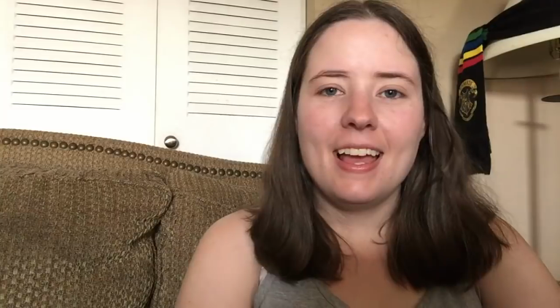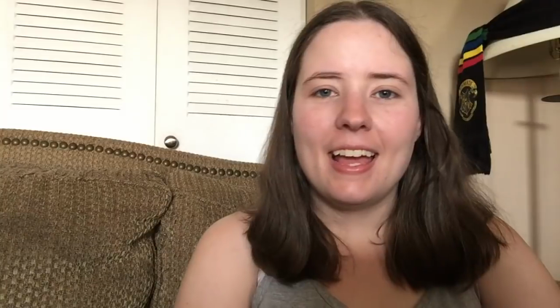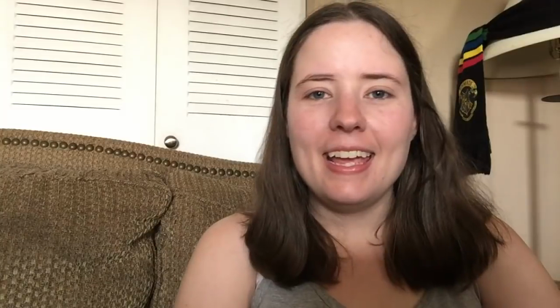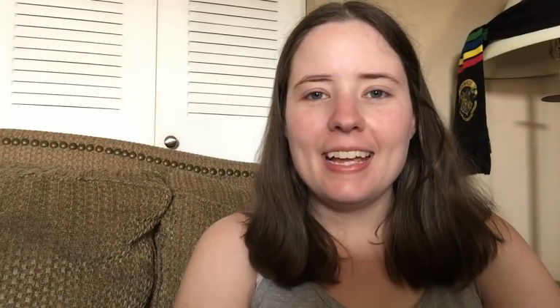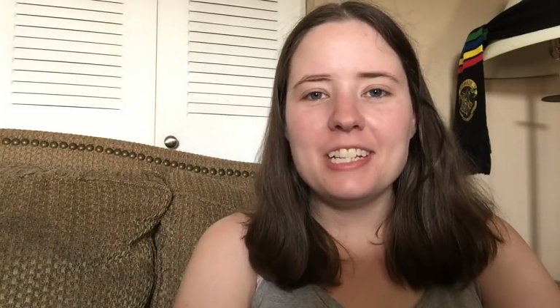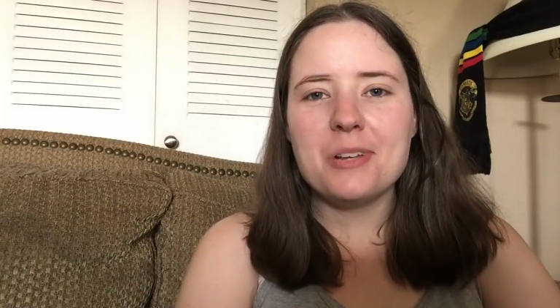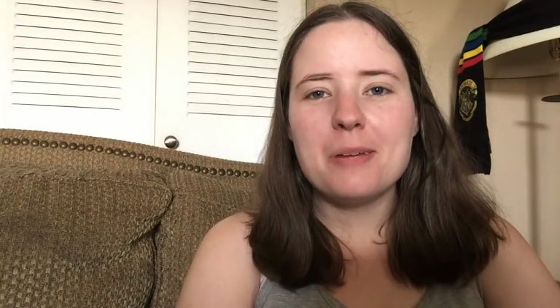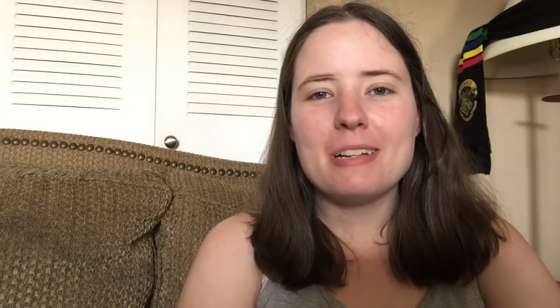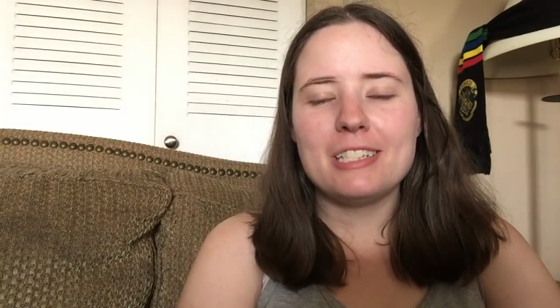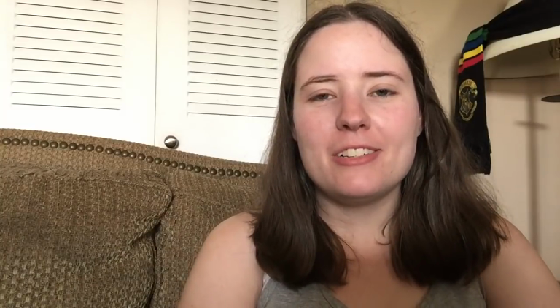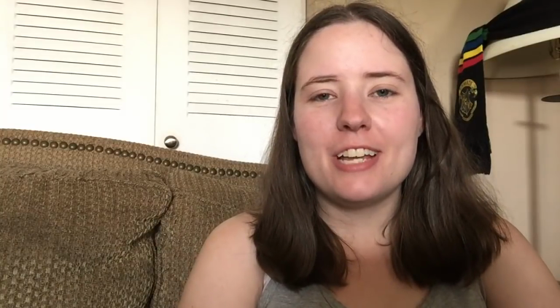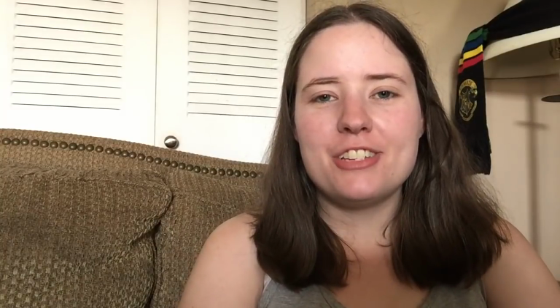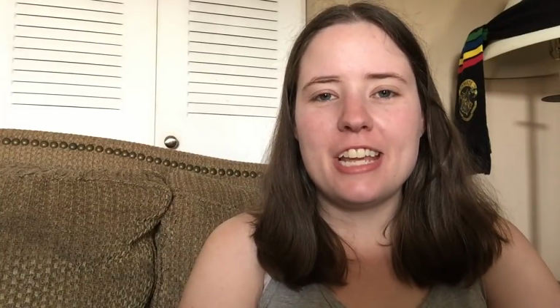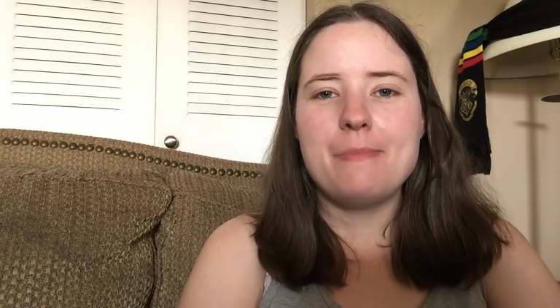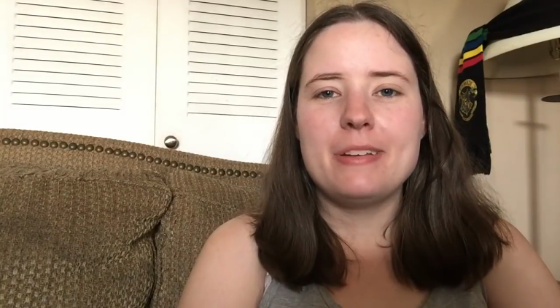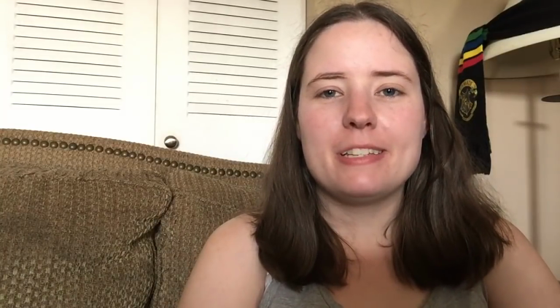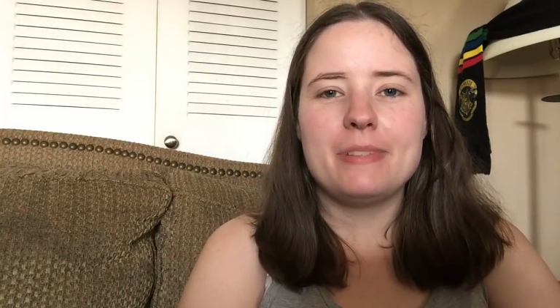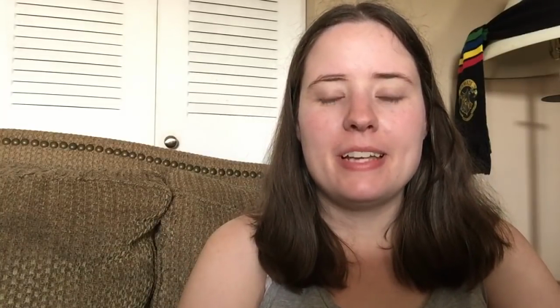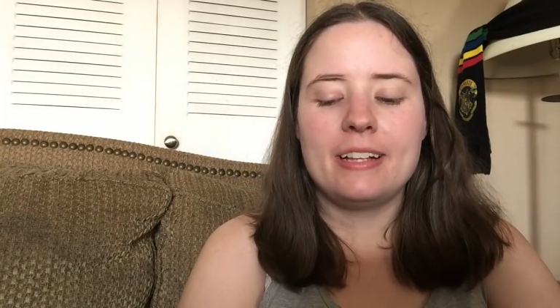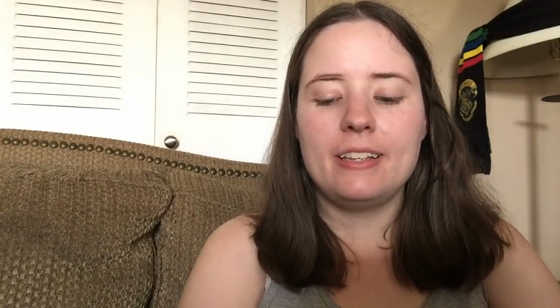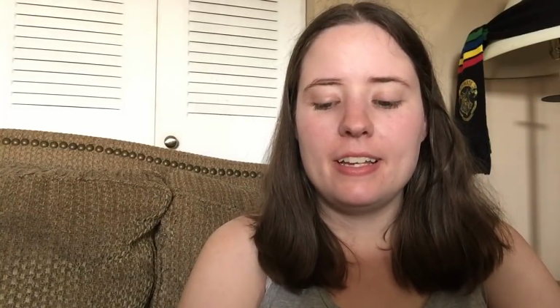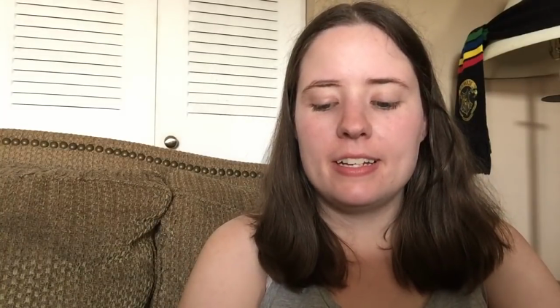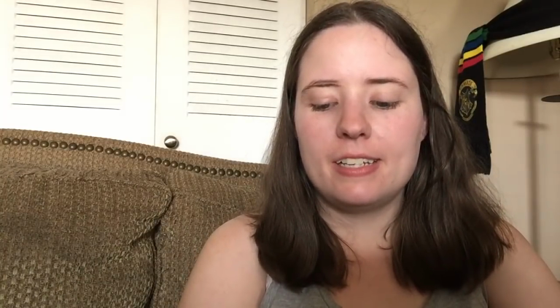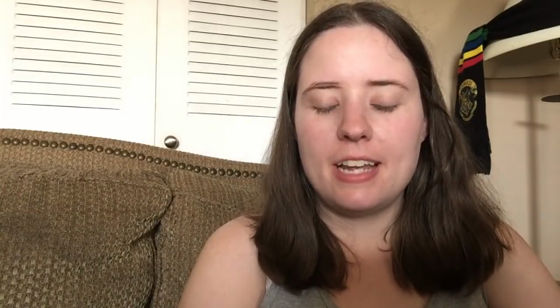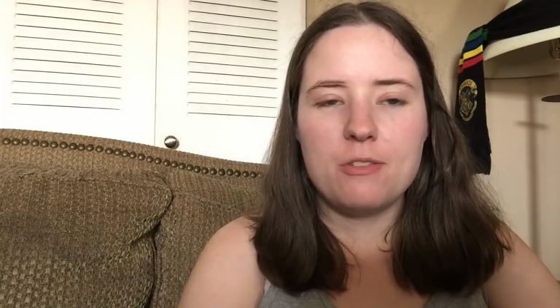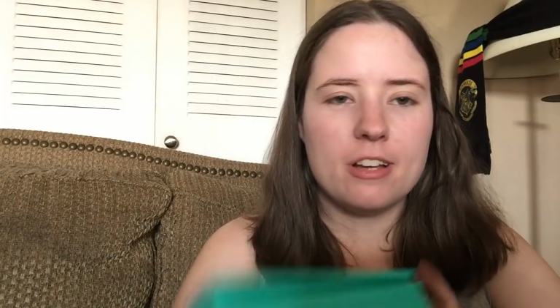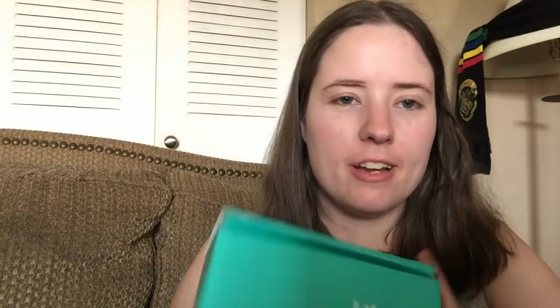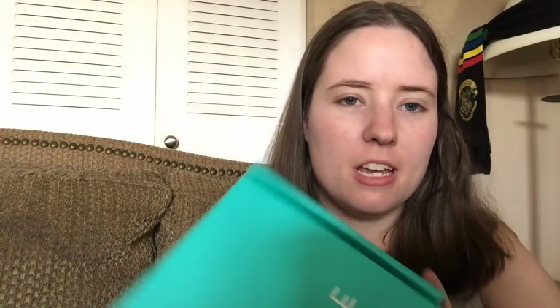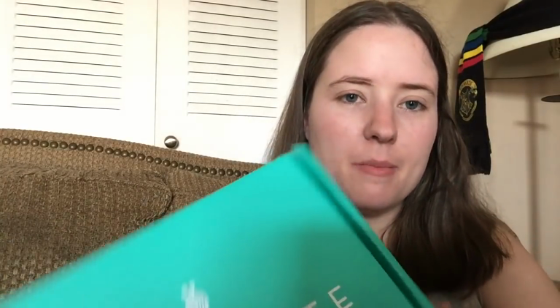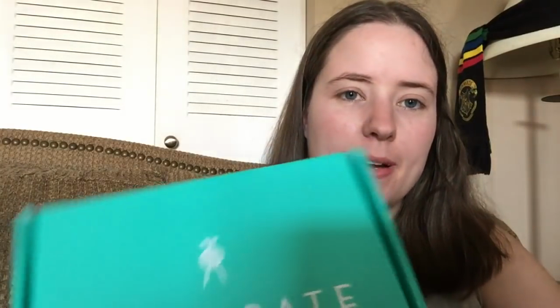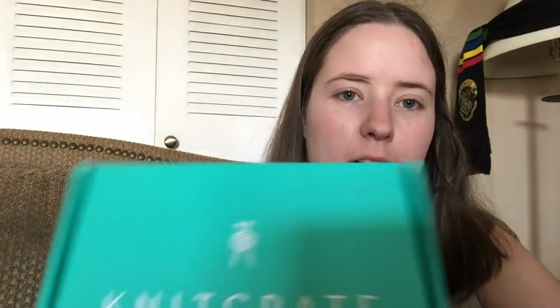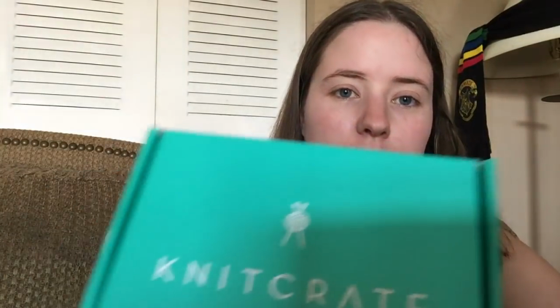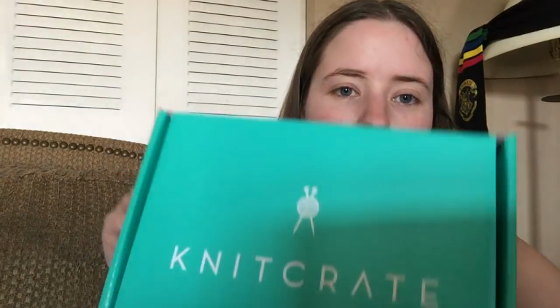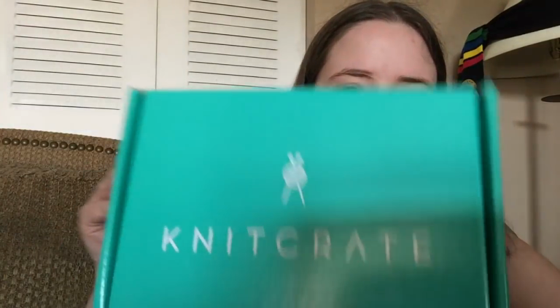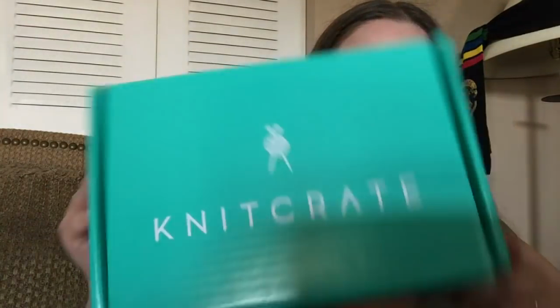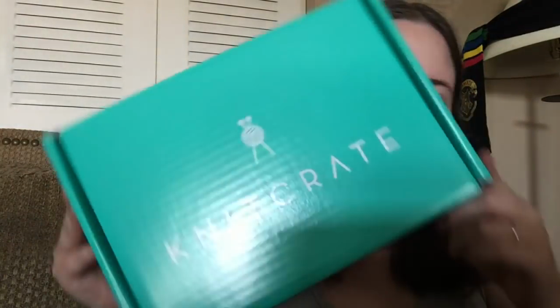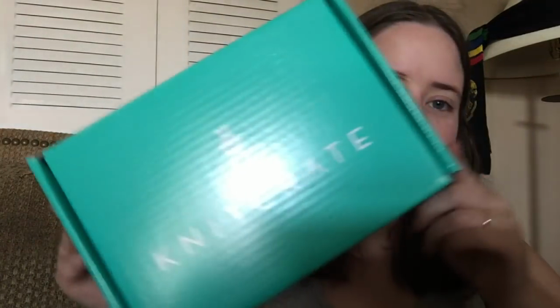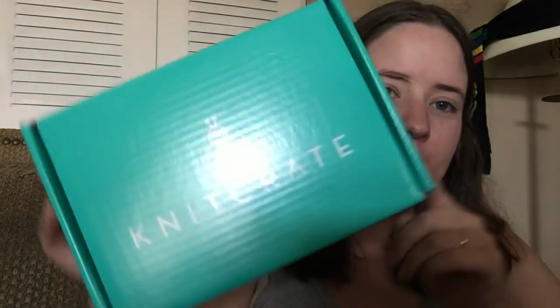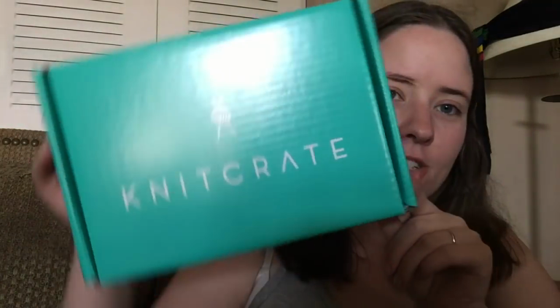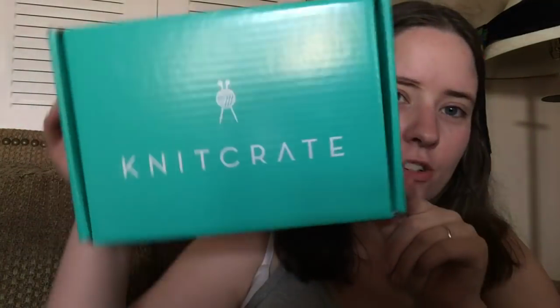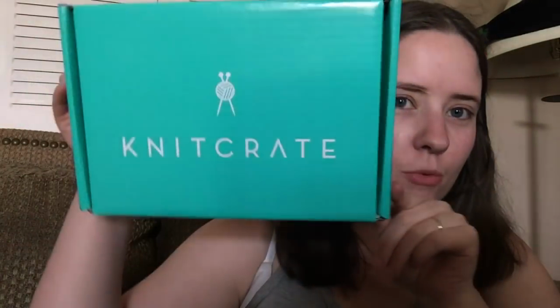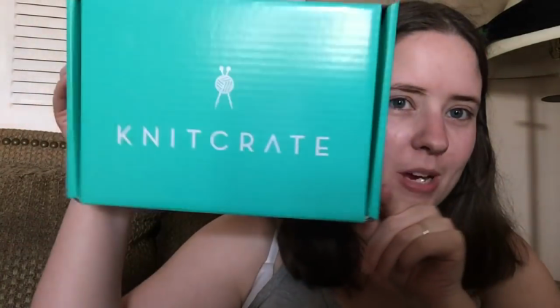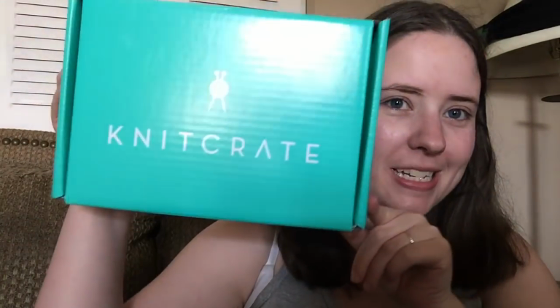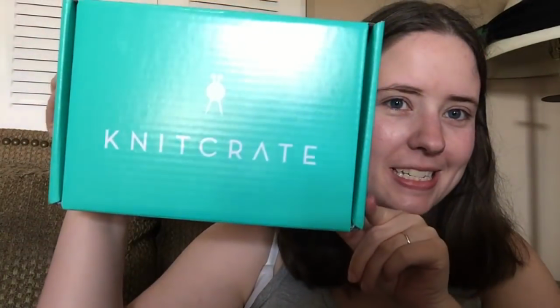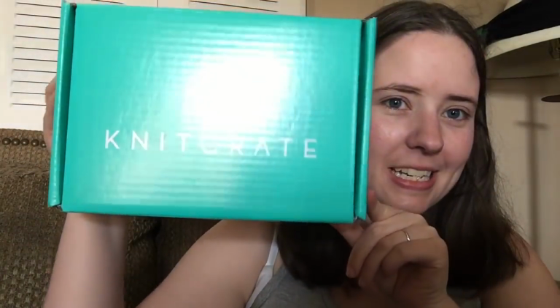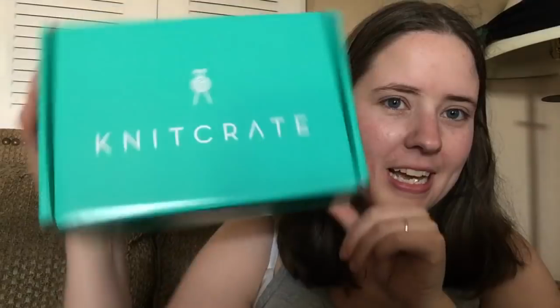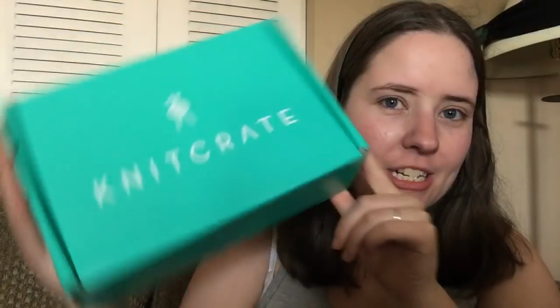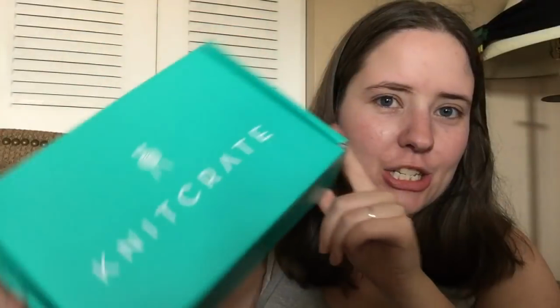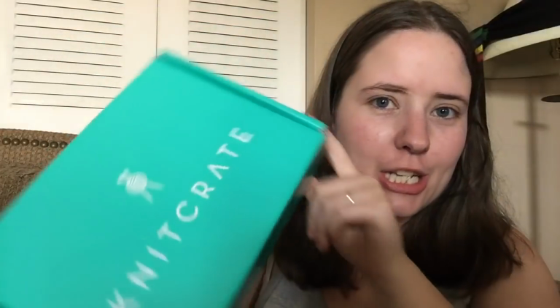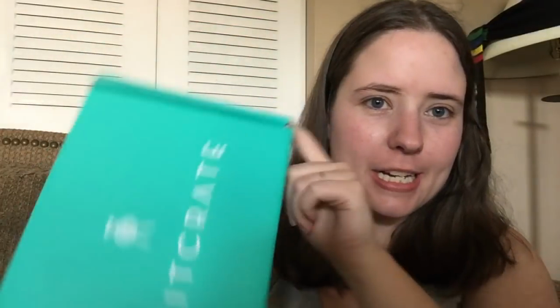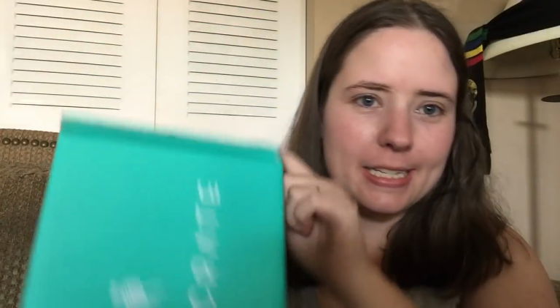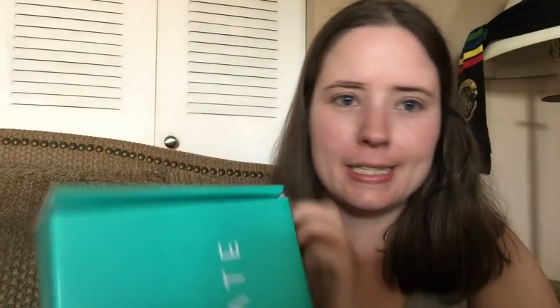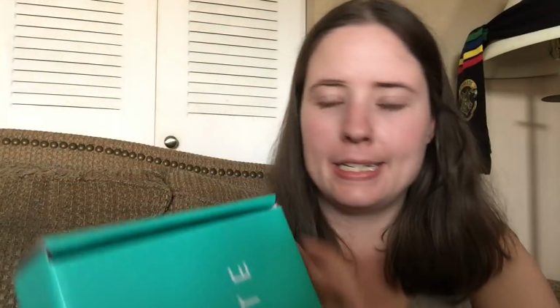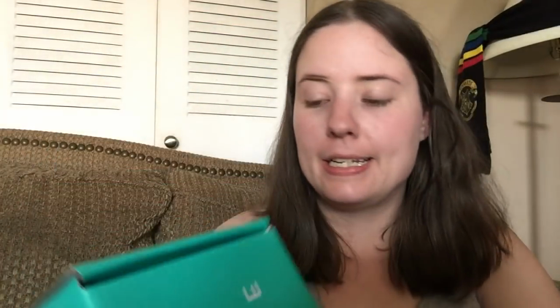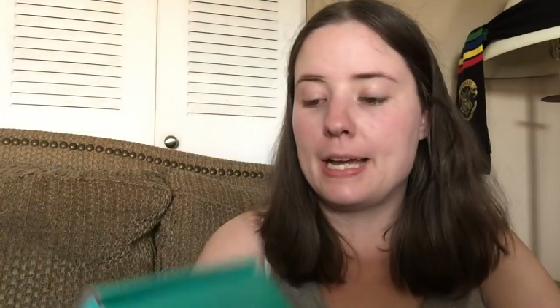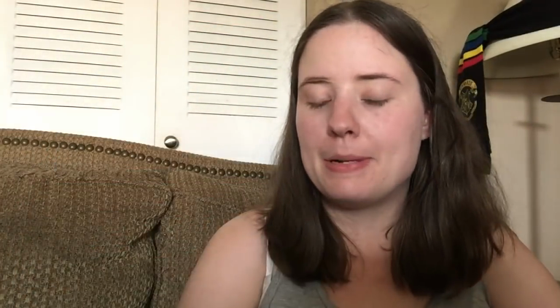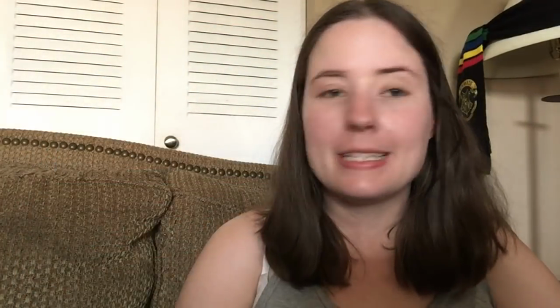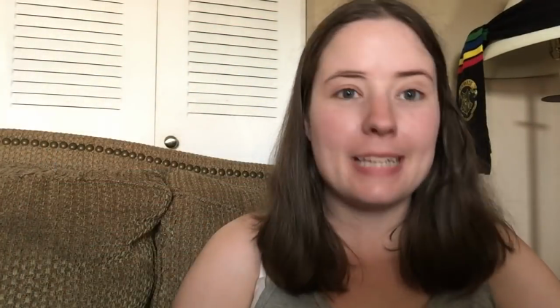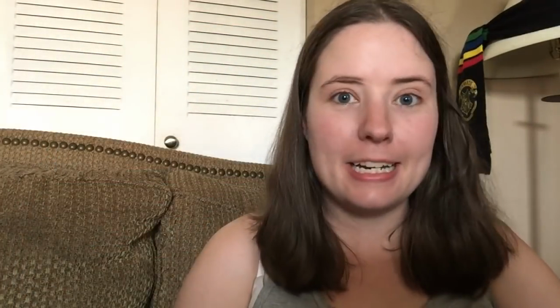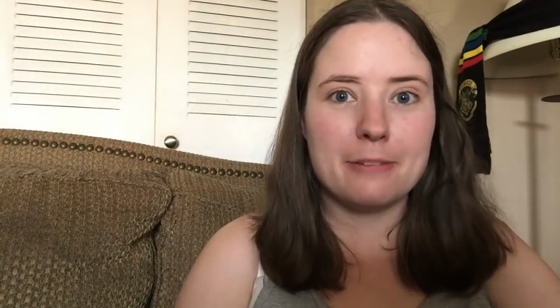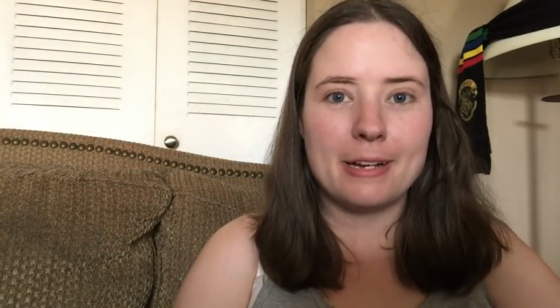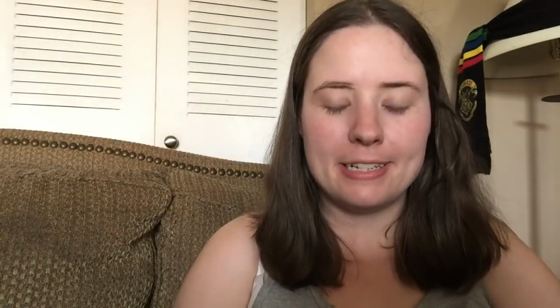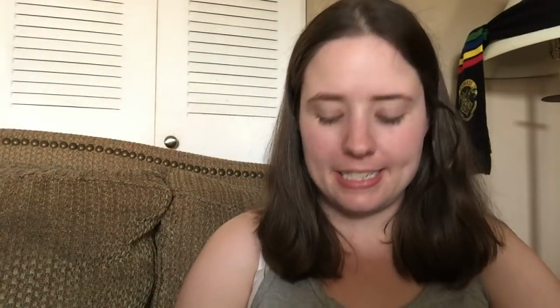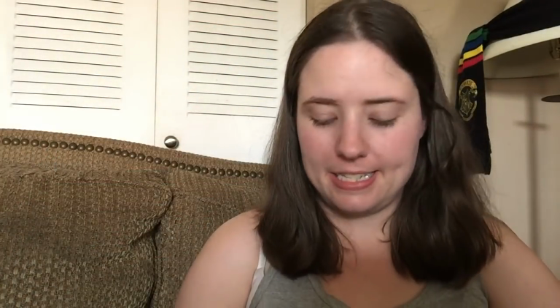Hey guys, welcome back to No Cage Name. It's me, Ella, and today we're talking about May's Knit Crate. I just got it and I'm excited about it.